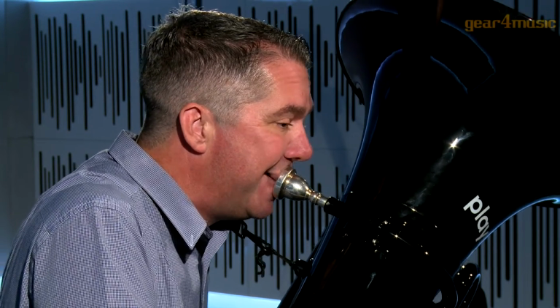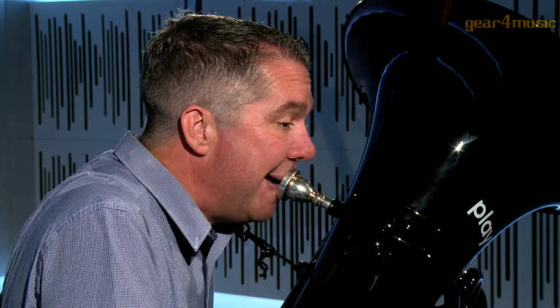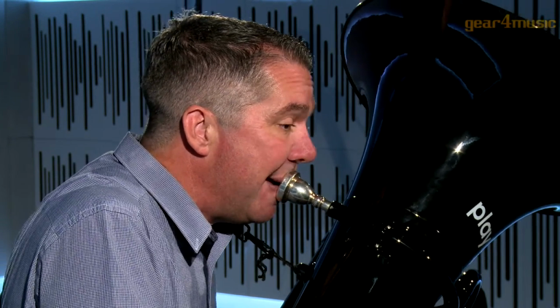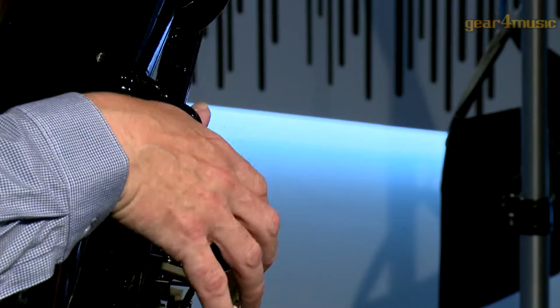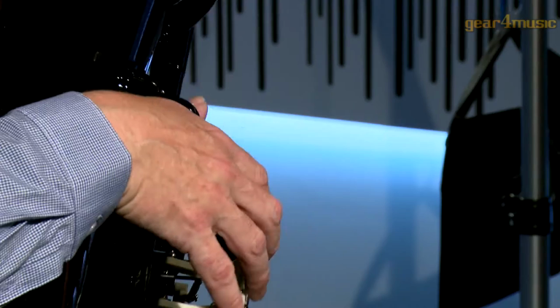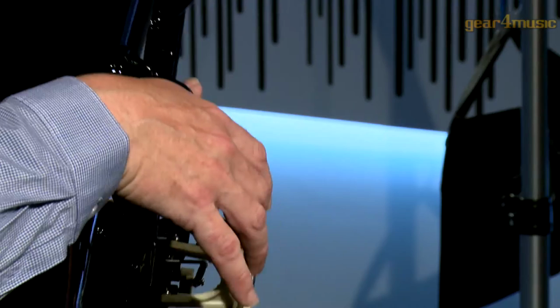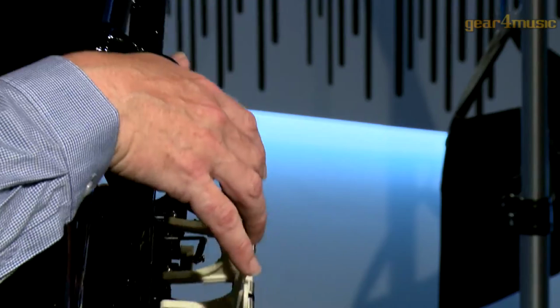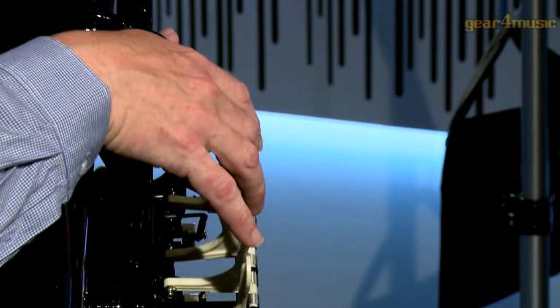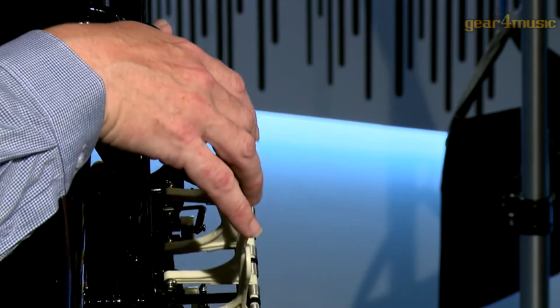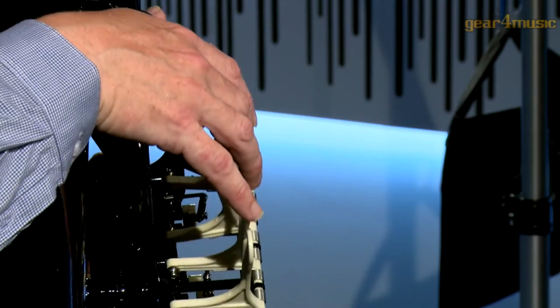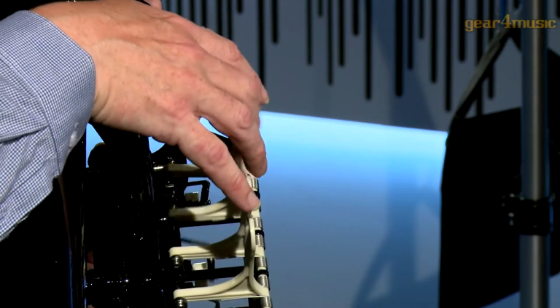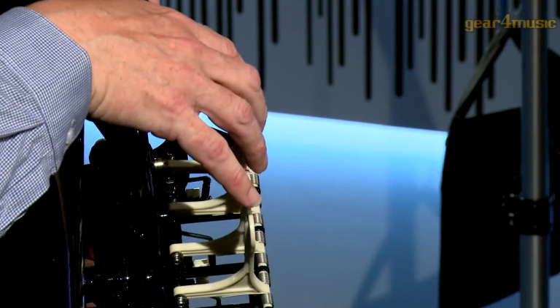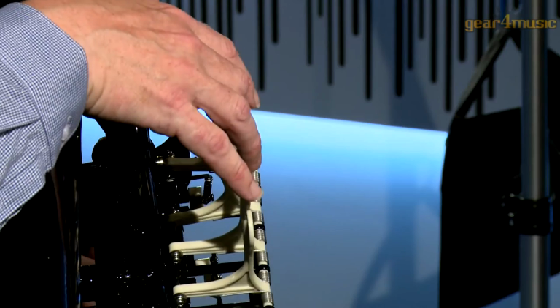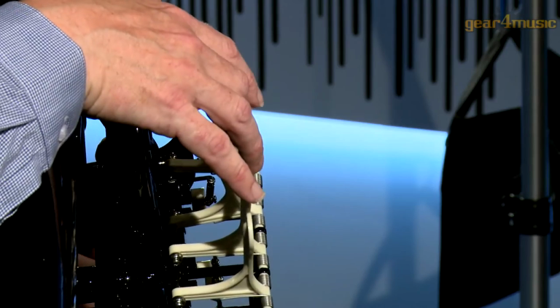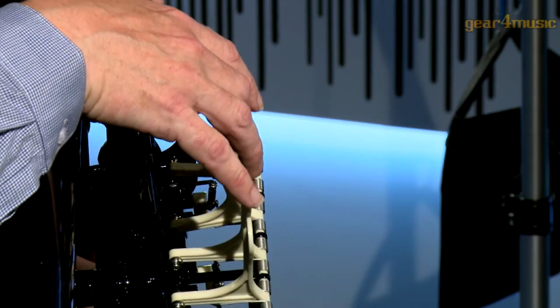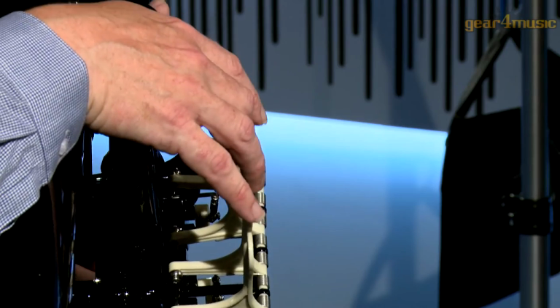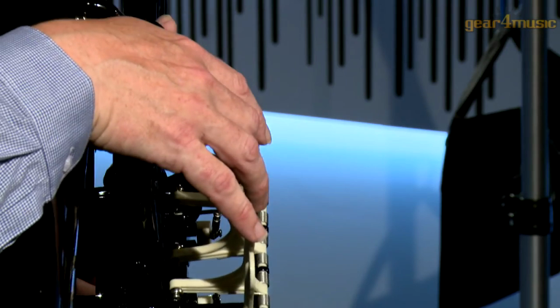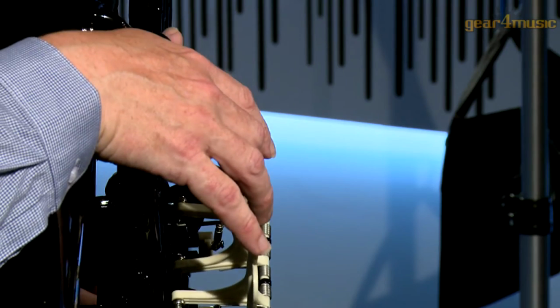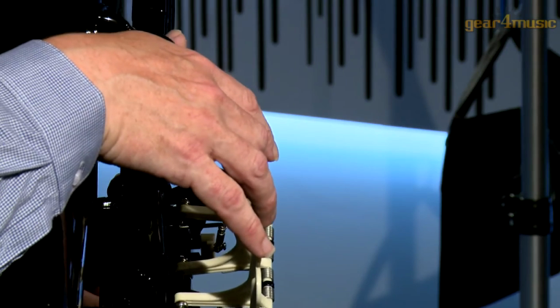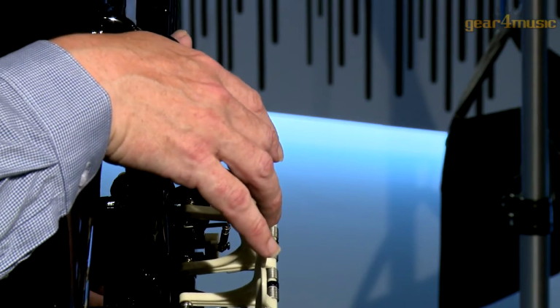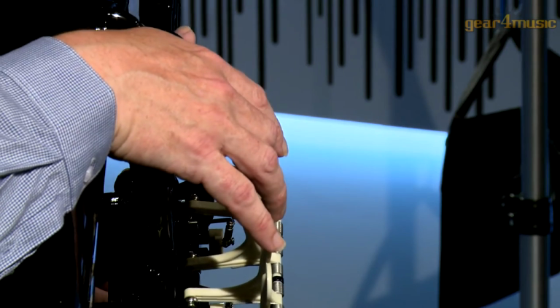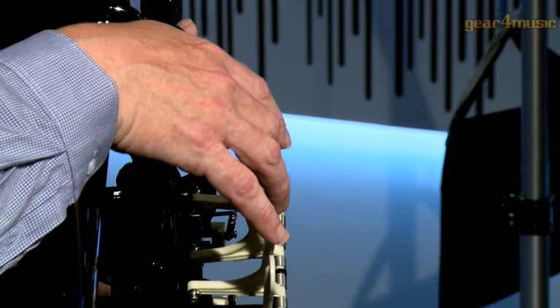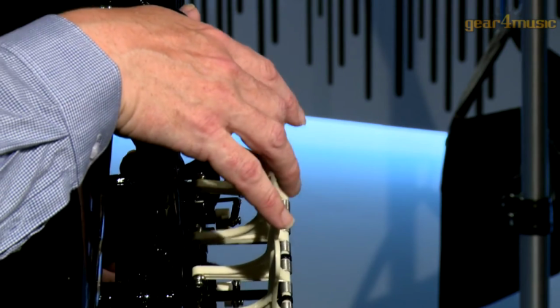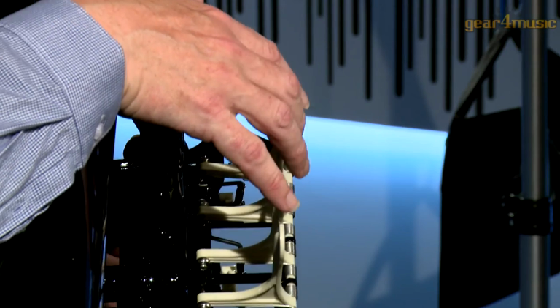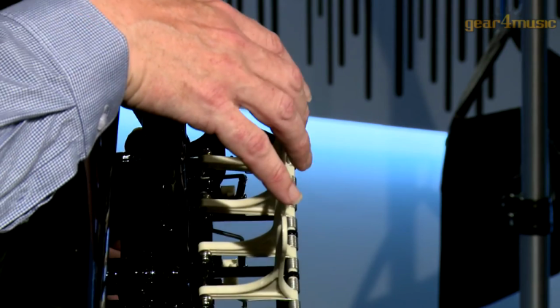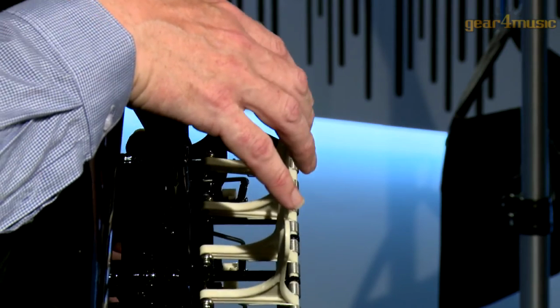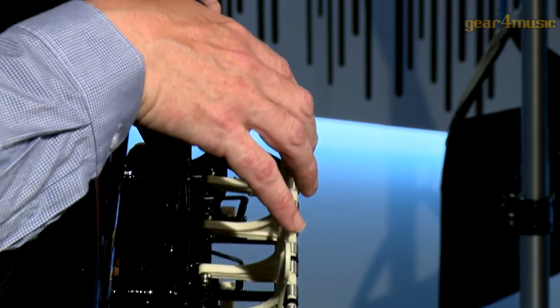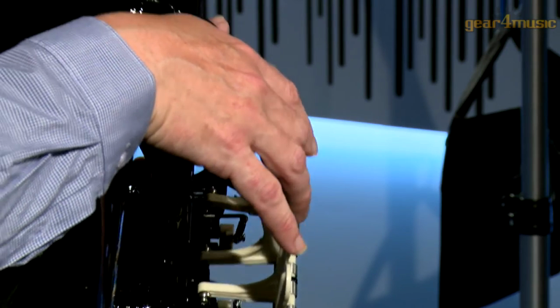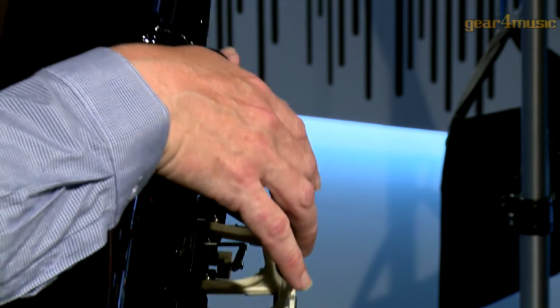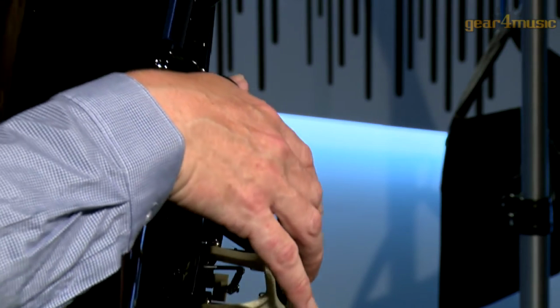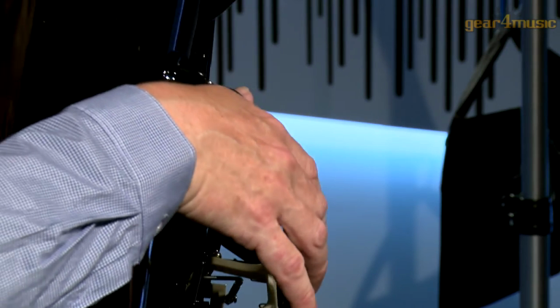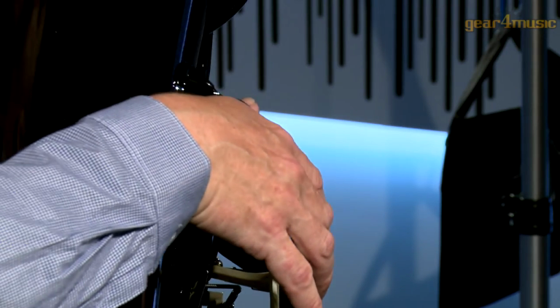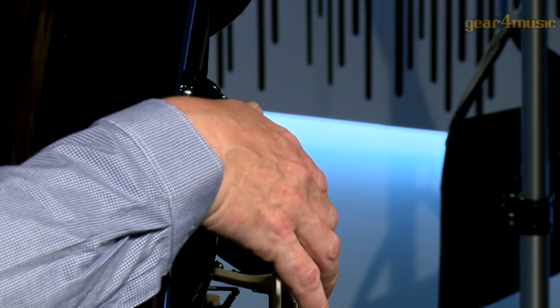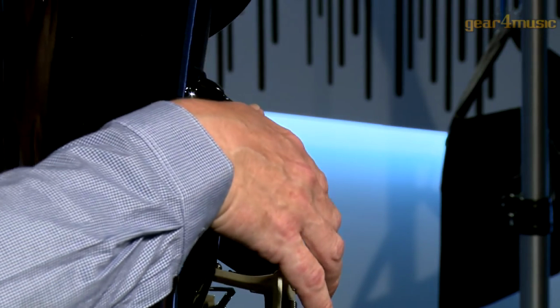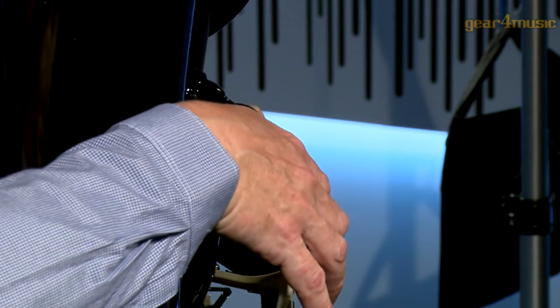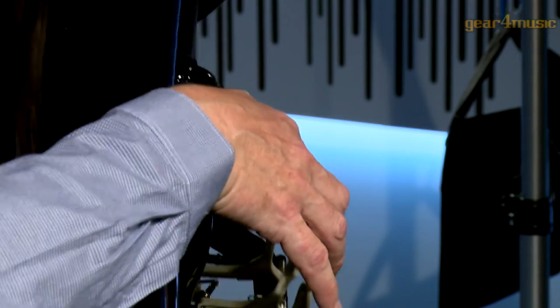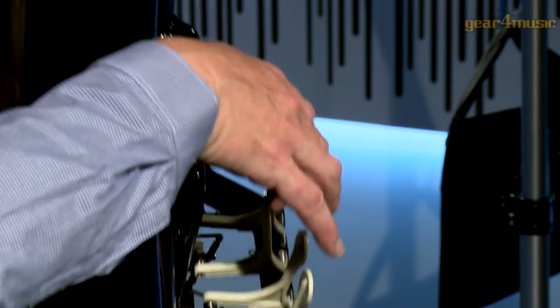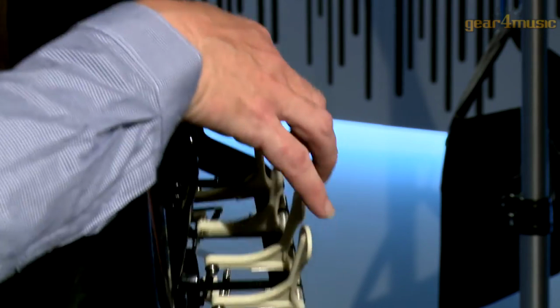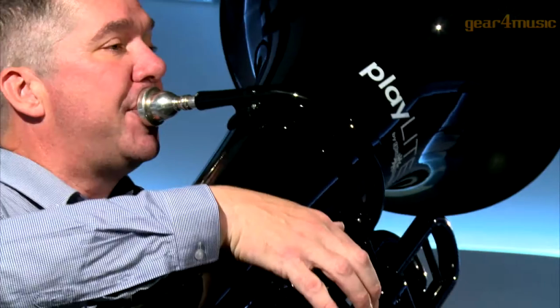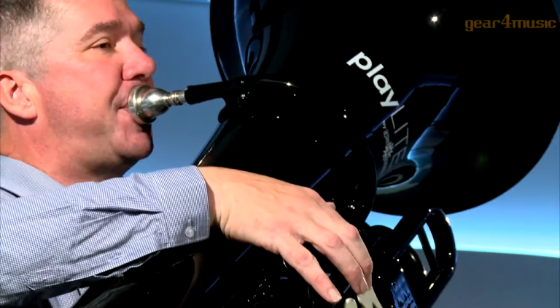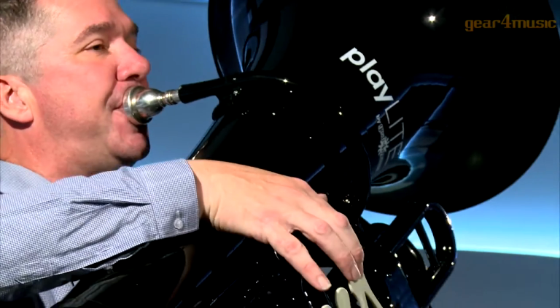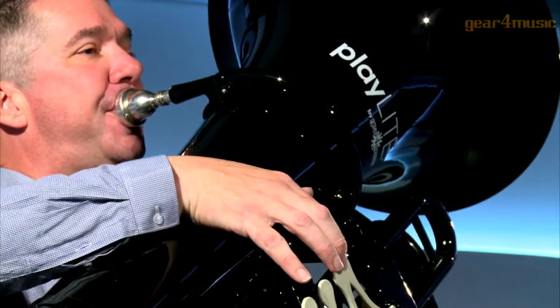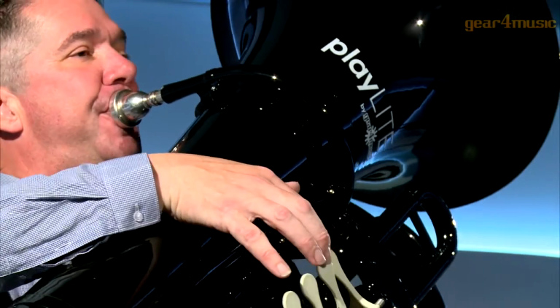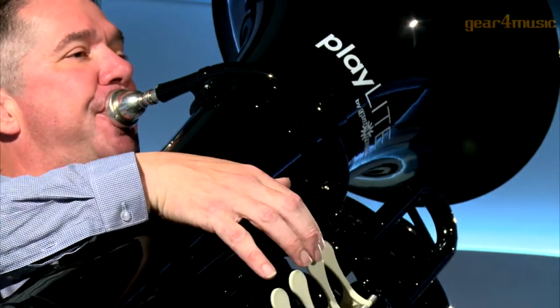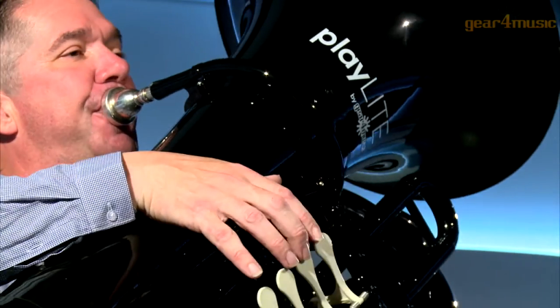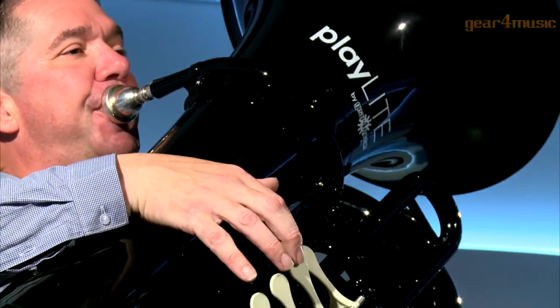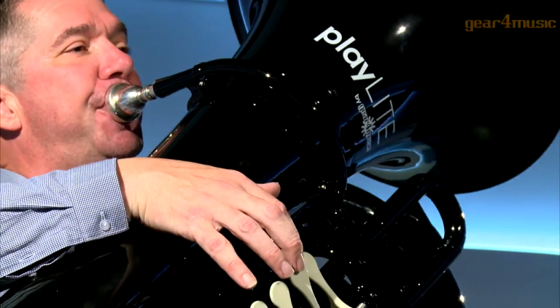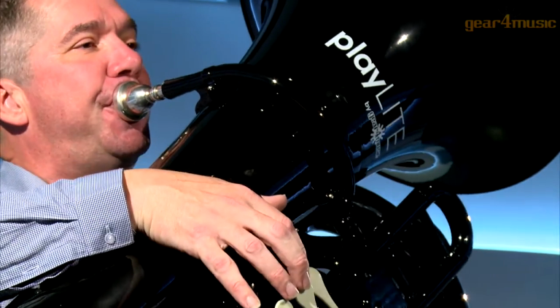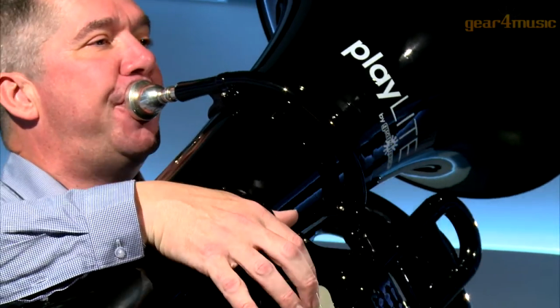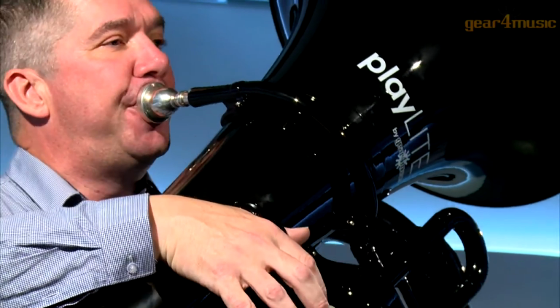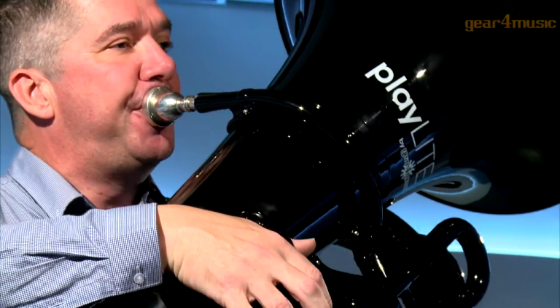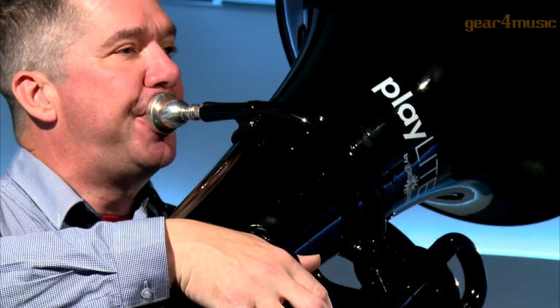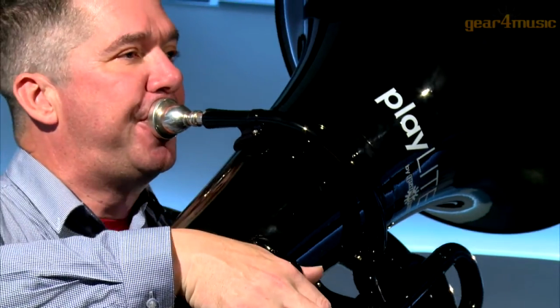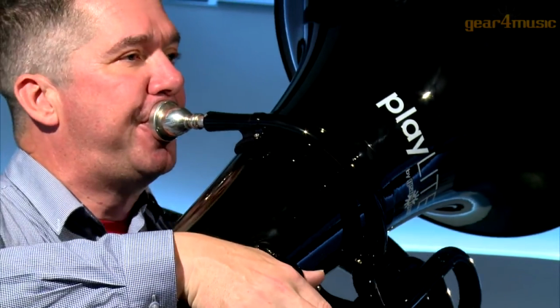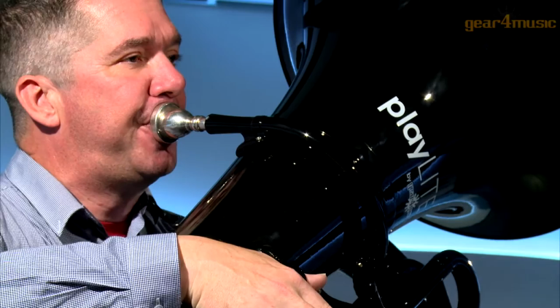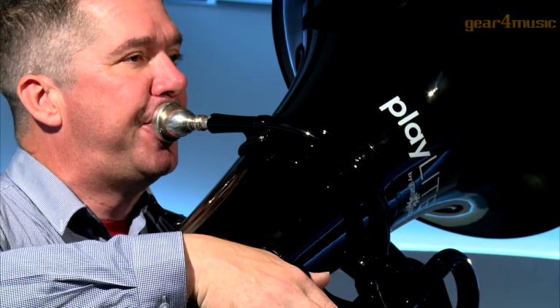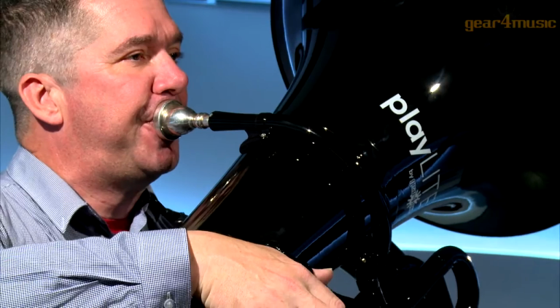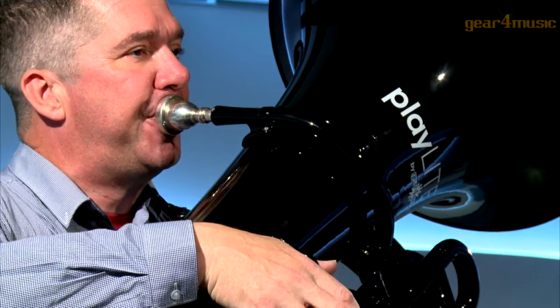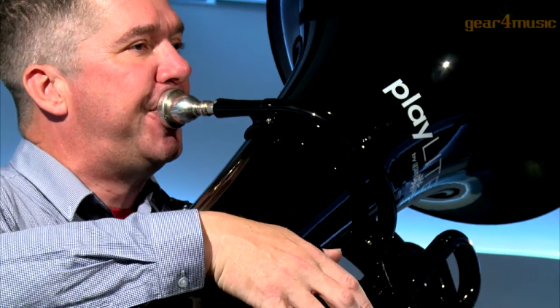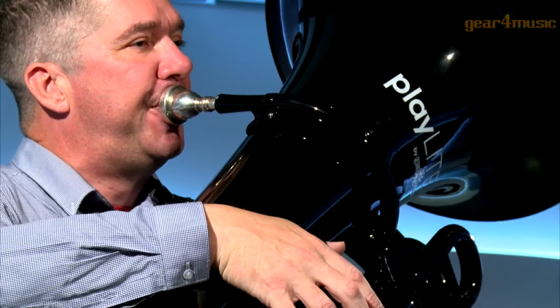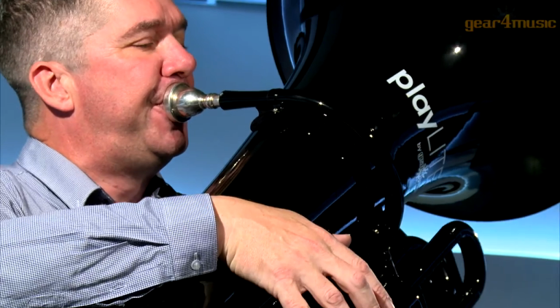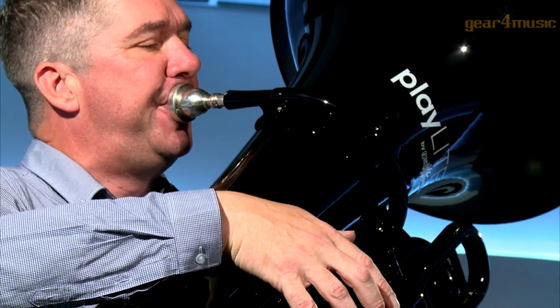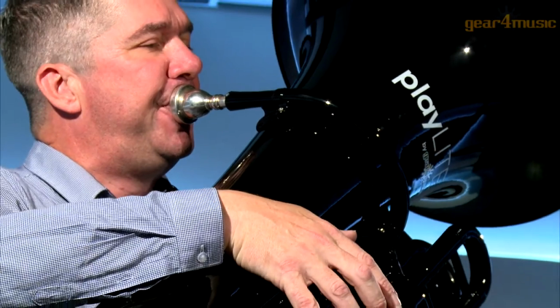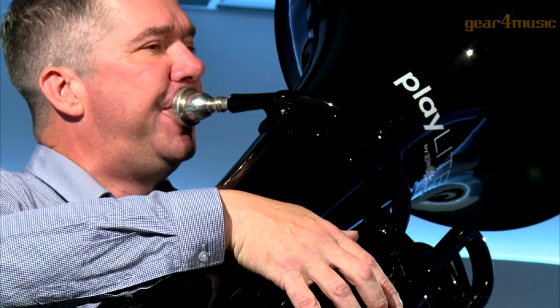For more information or to view our full range of orchestral instruments, please visit the Gear 4 Music website. Thanks for watching.